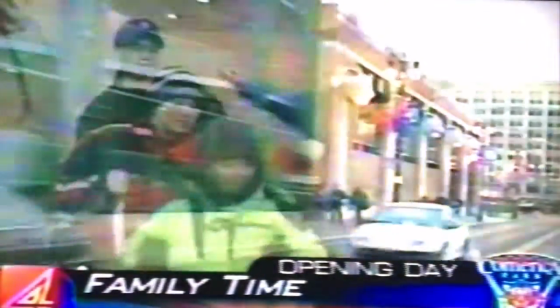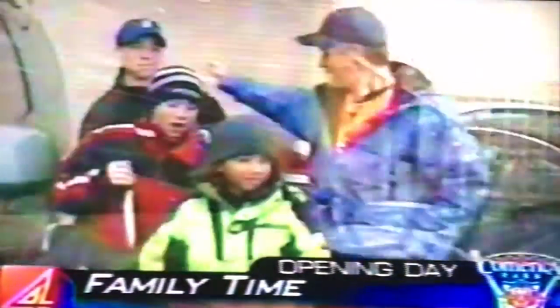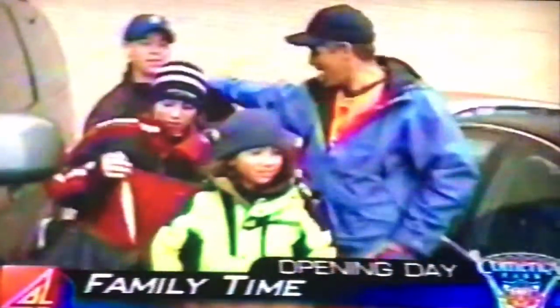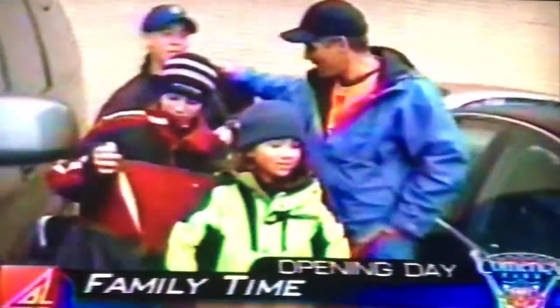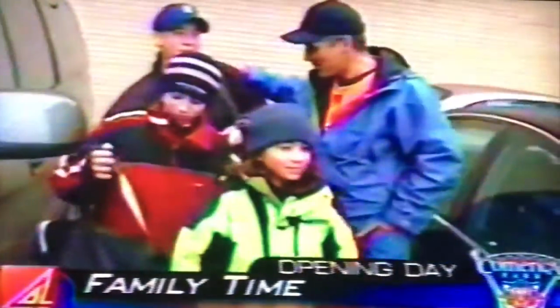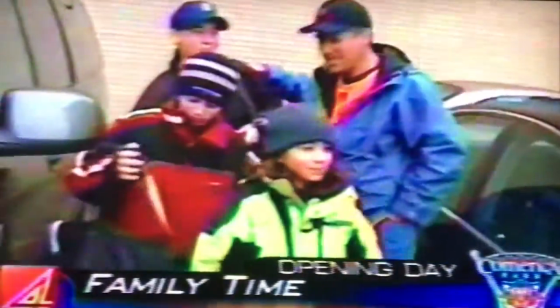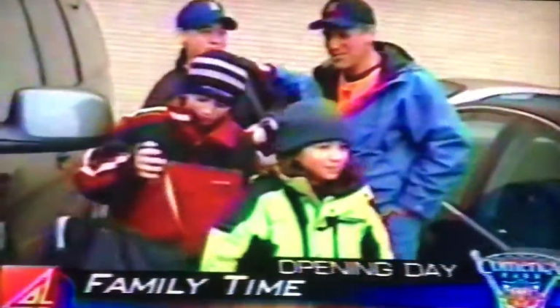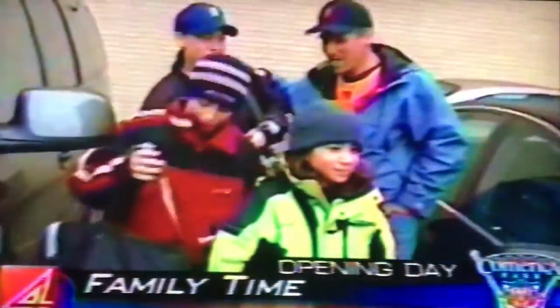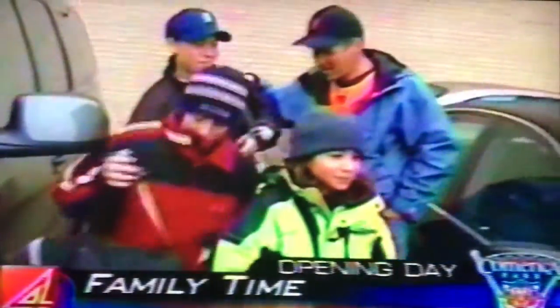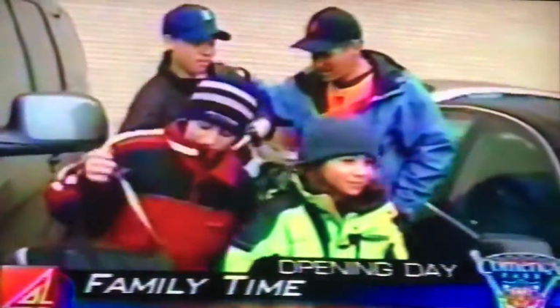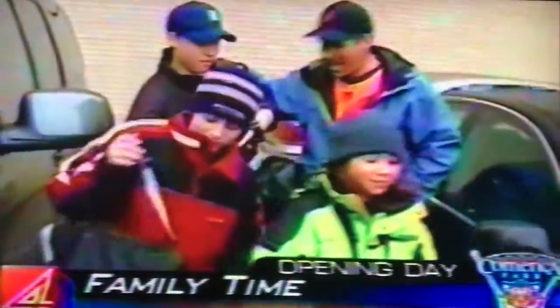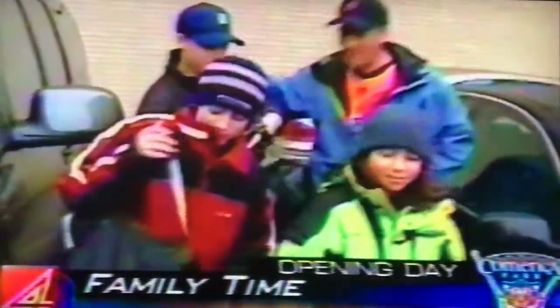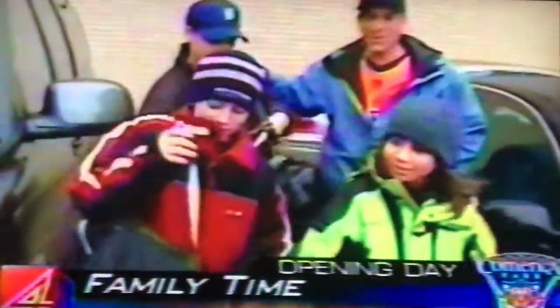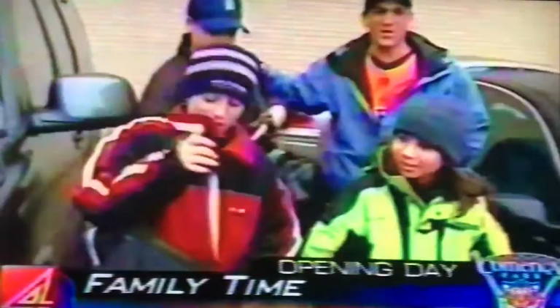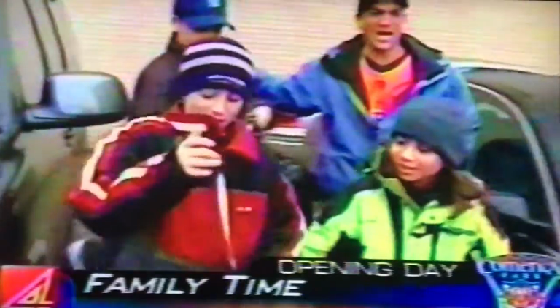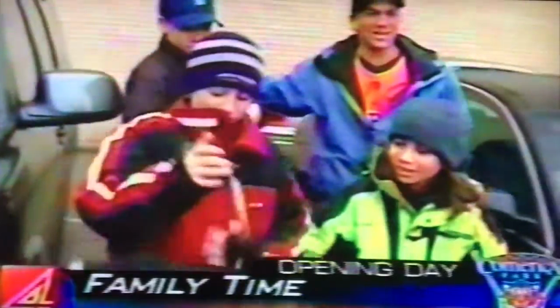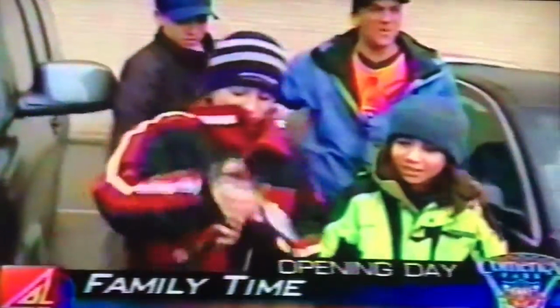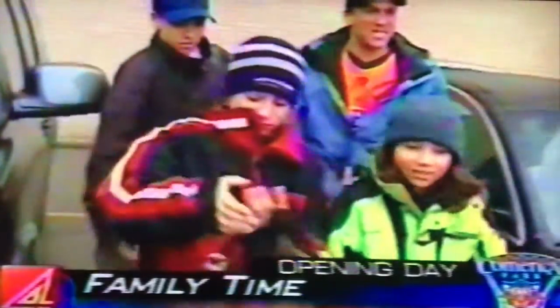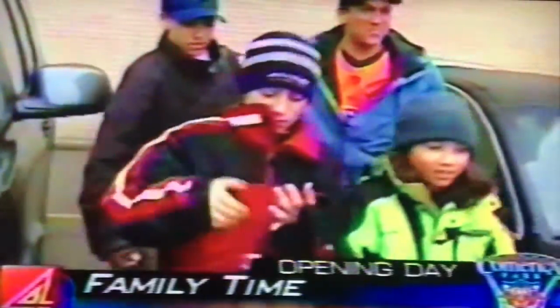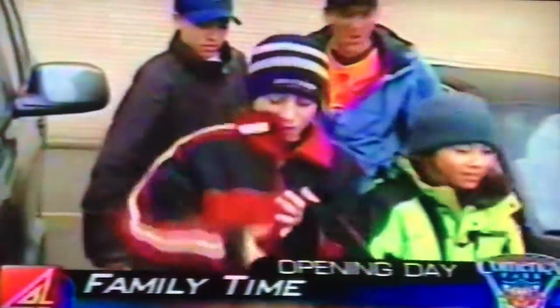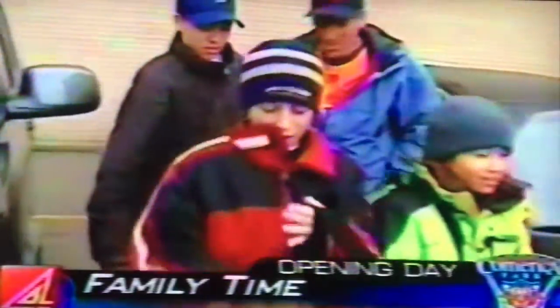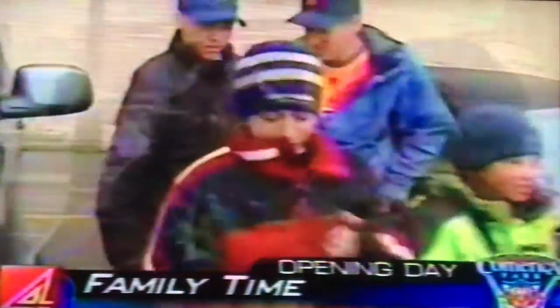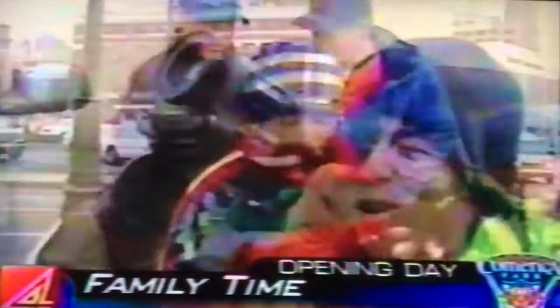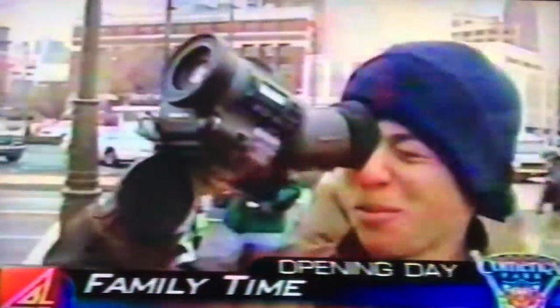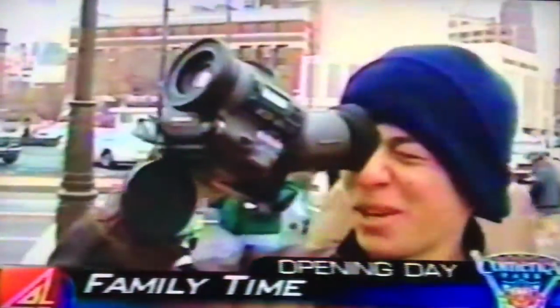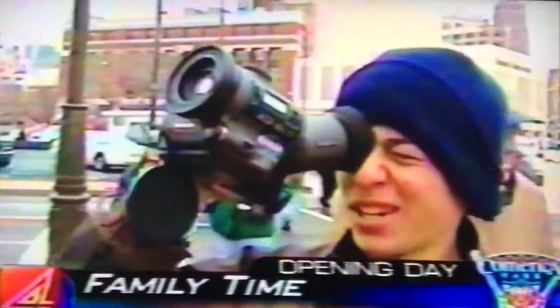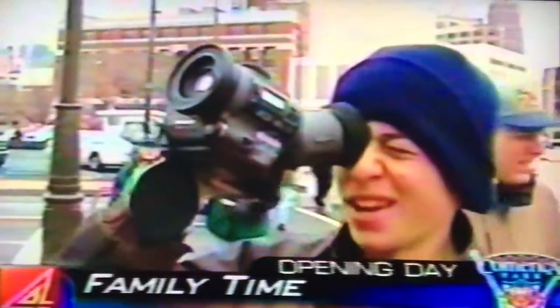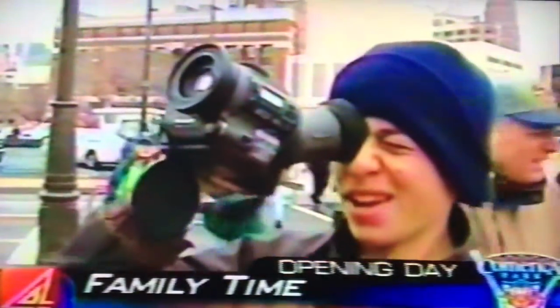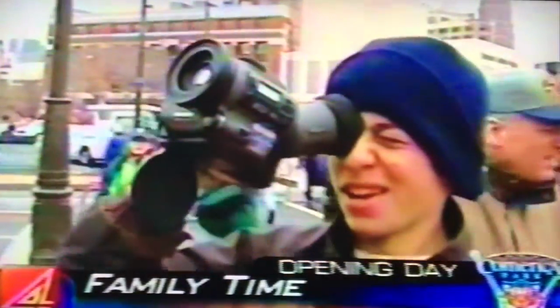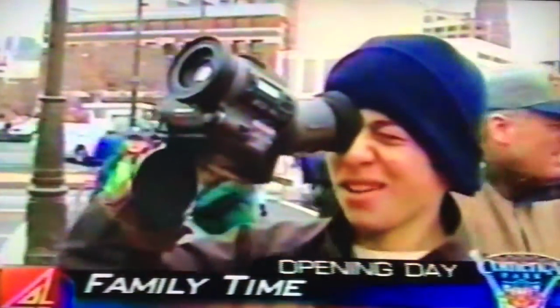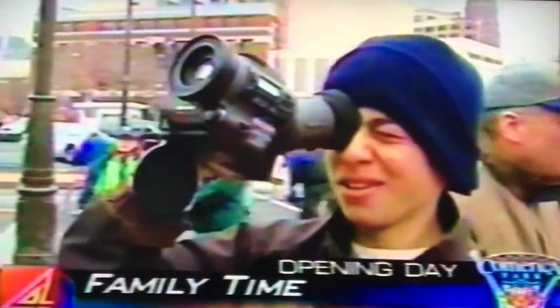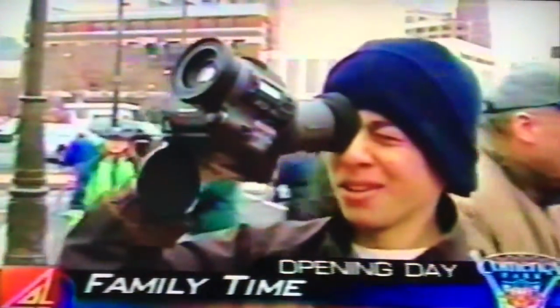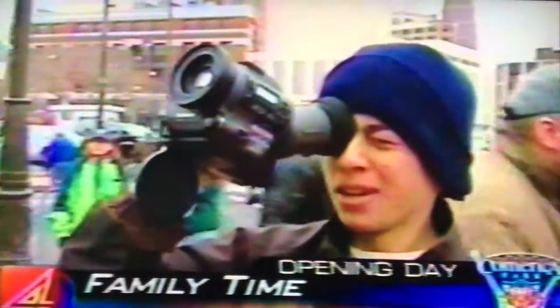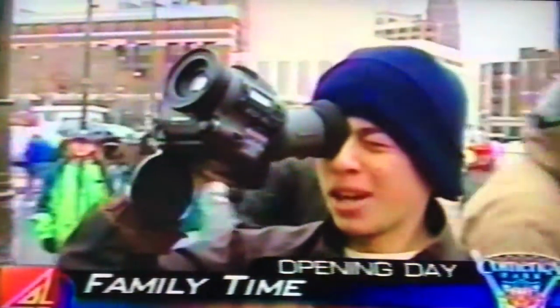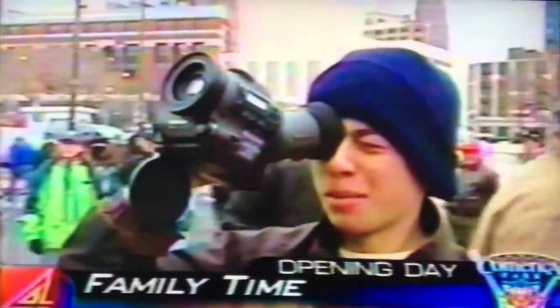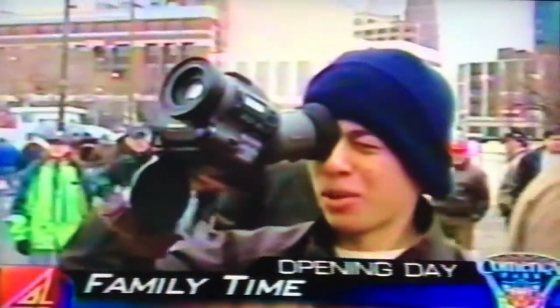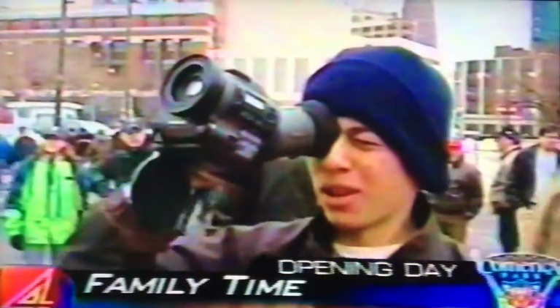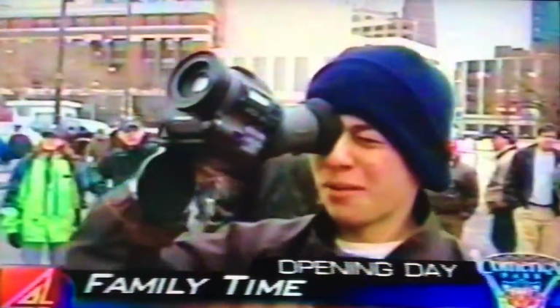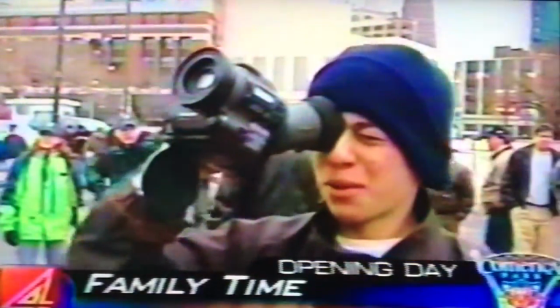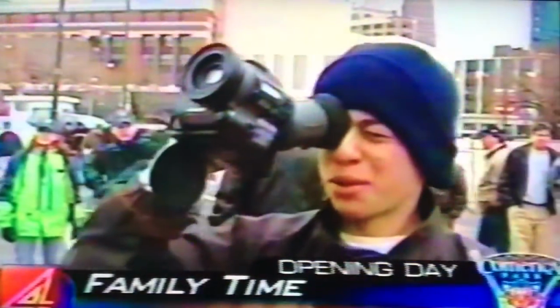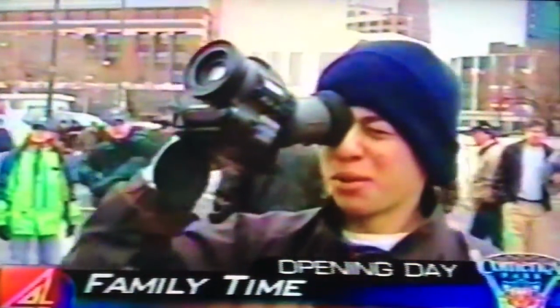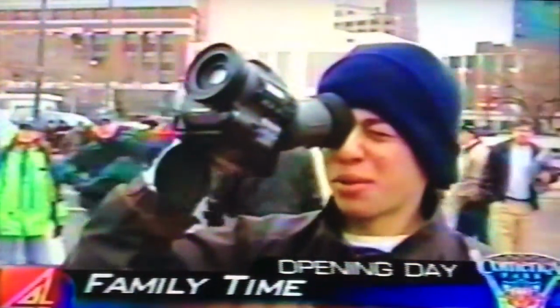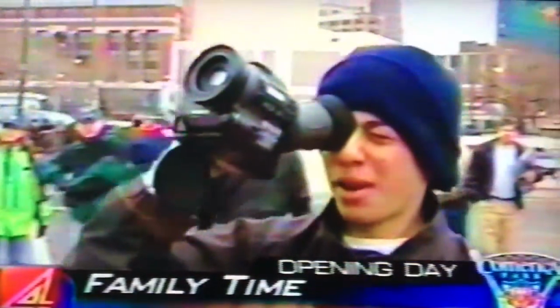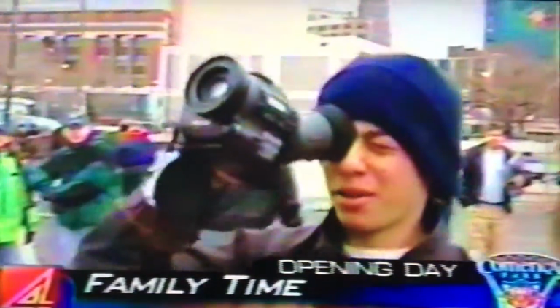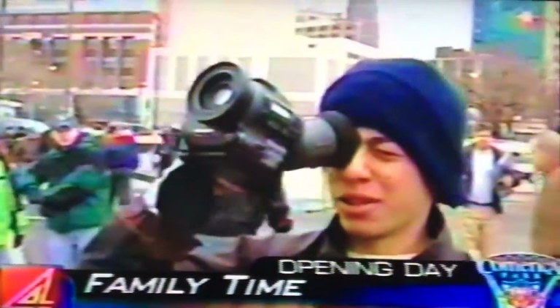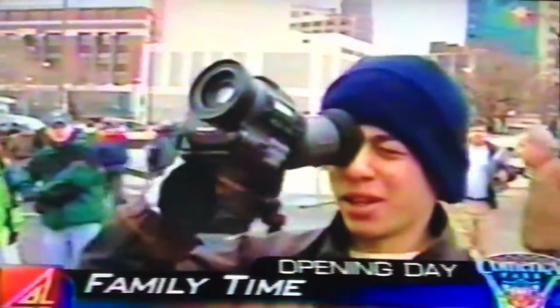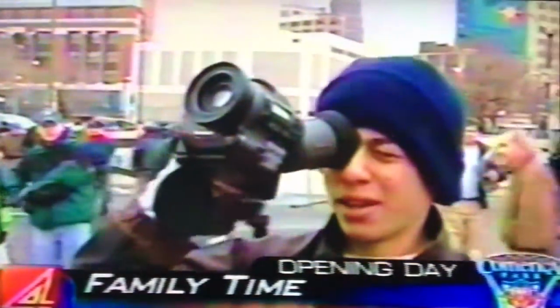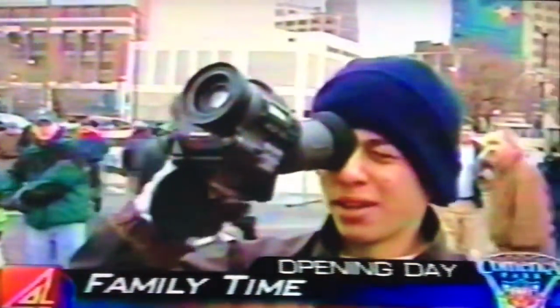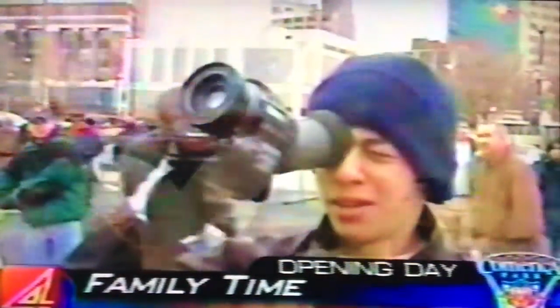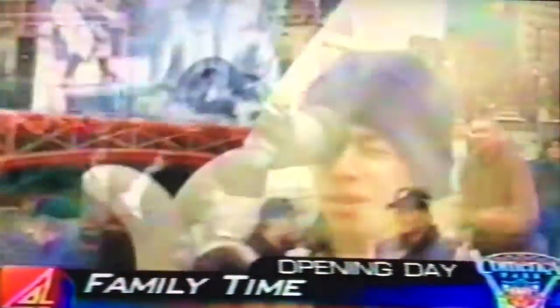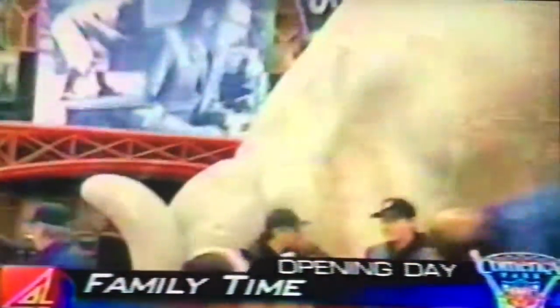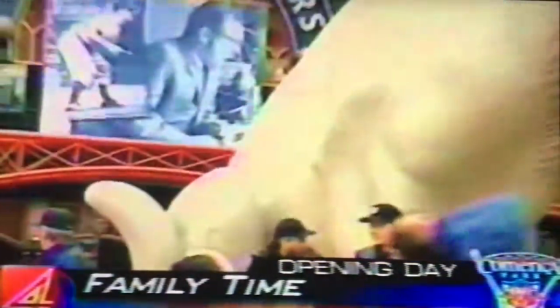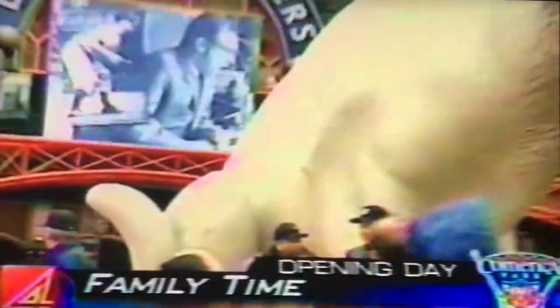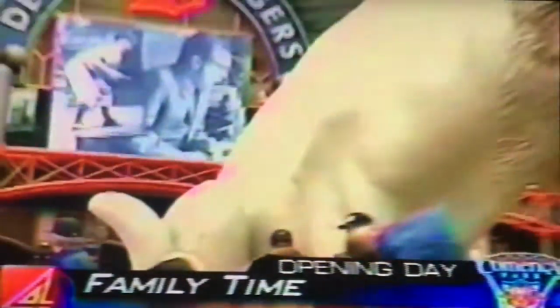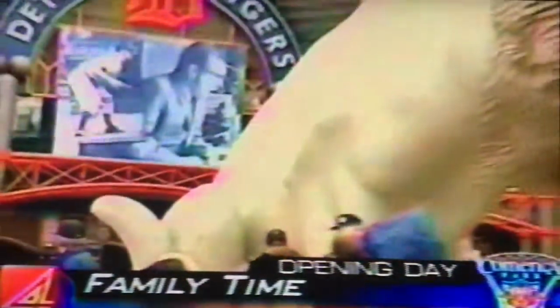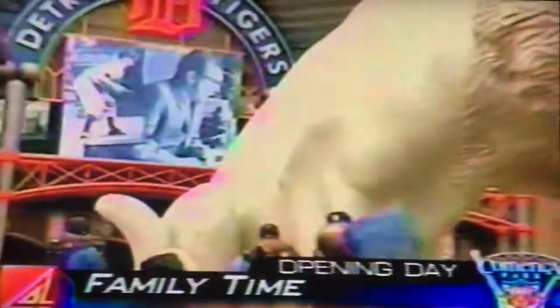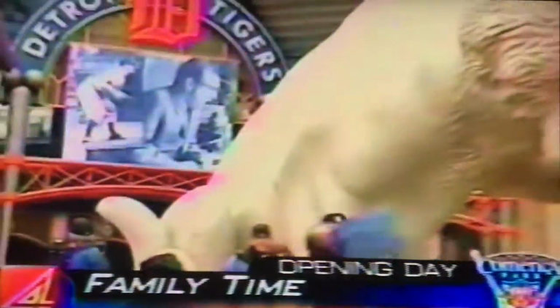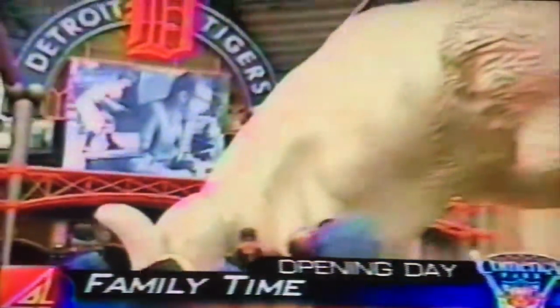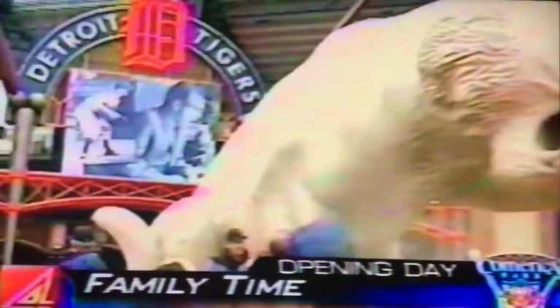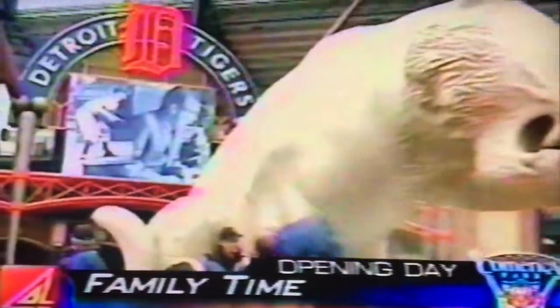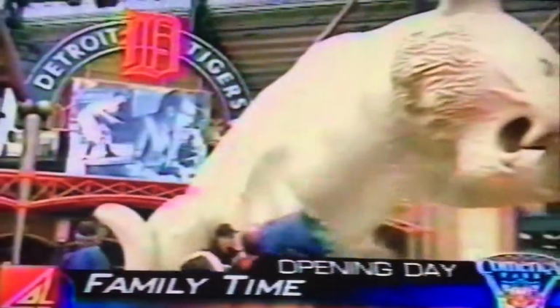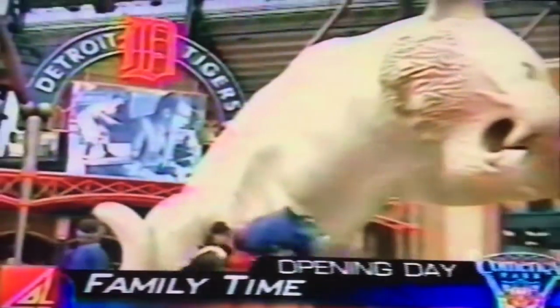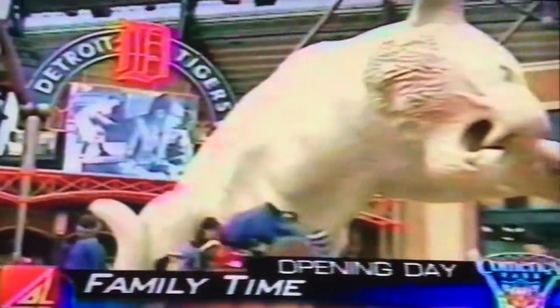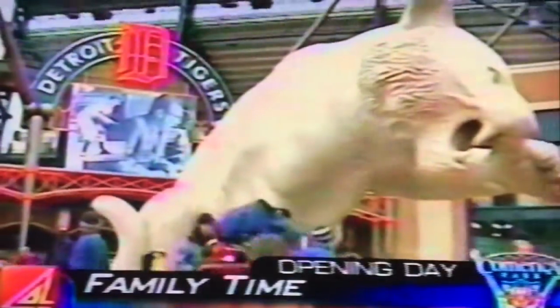We got everything — we got the camera, we got the baseballs. Opening day, April 11th, 2000. The main entrance dazzles them.